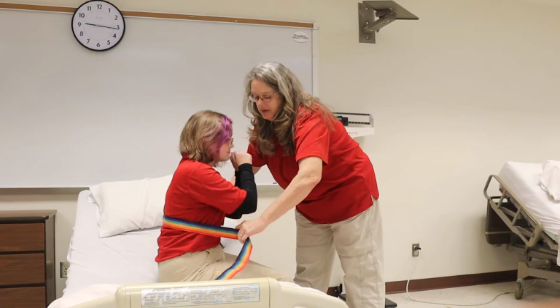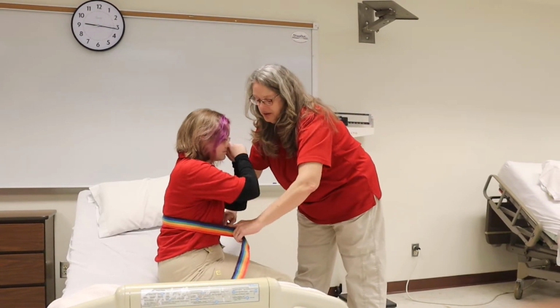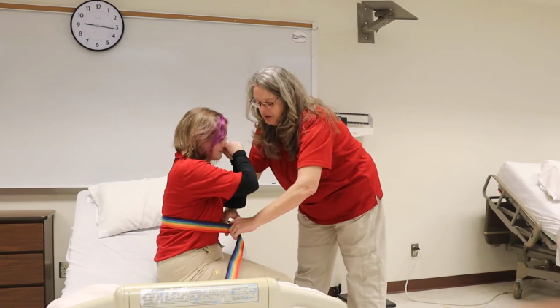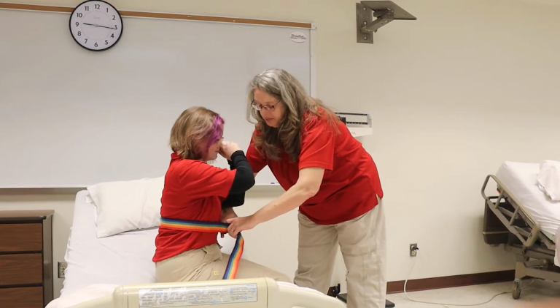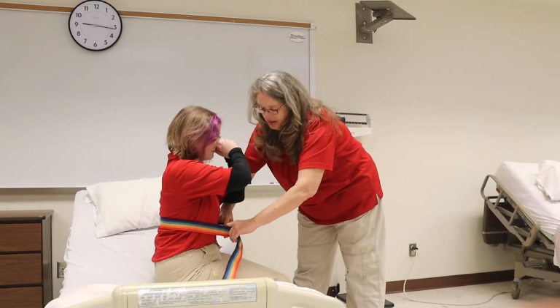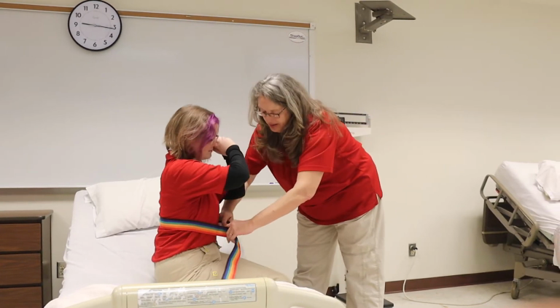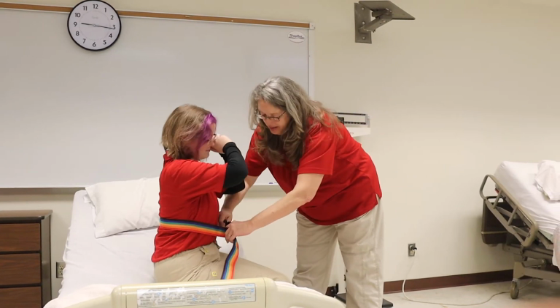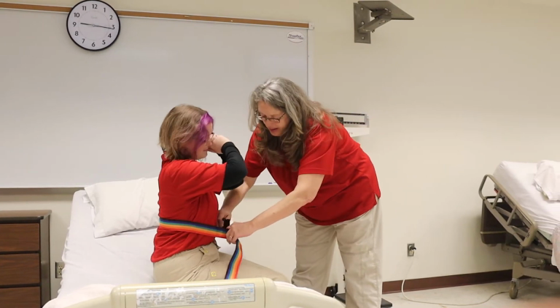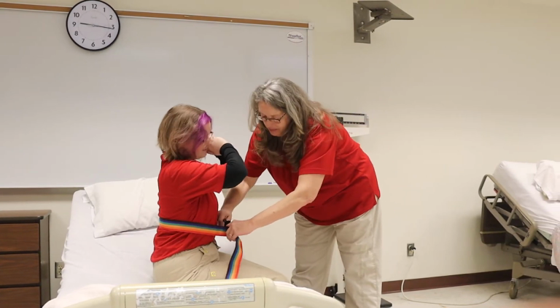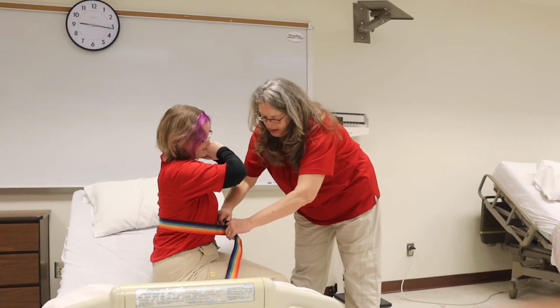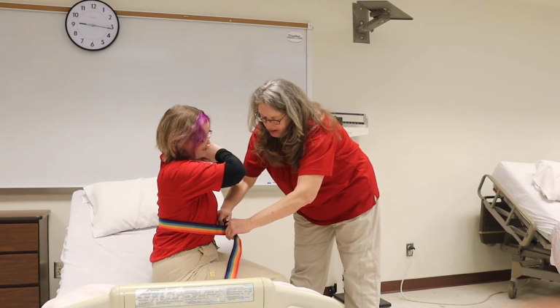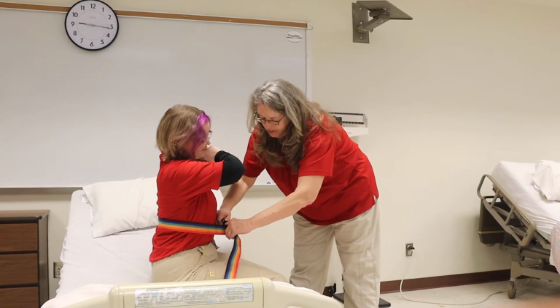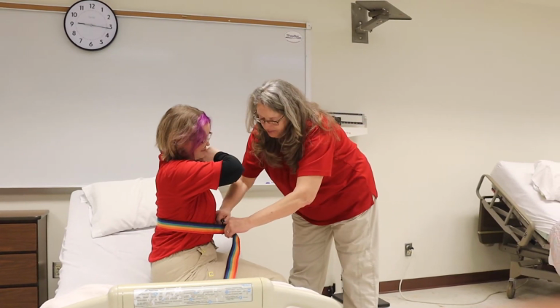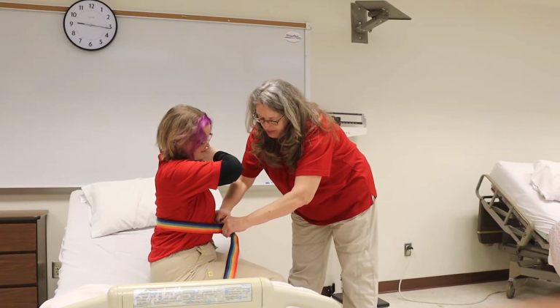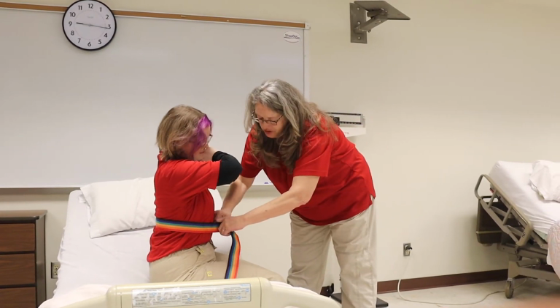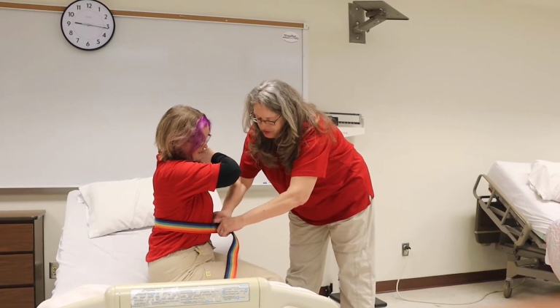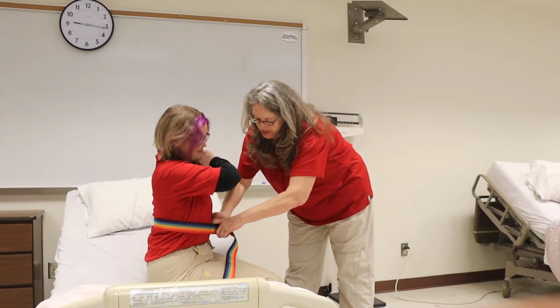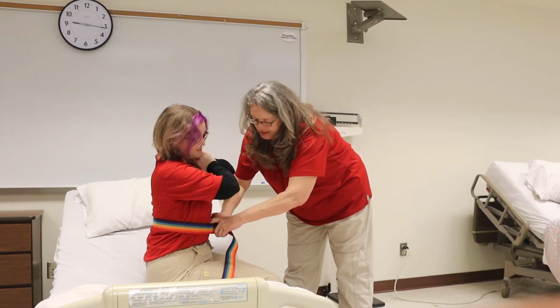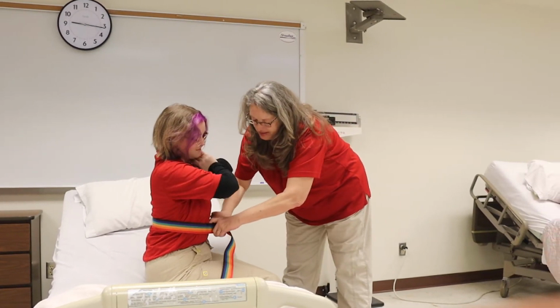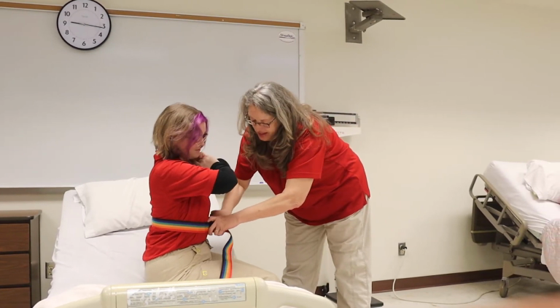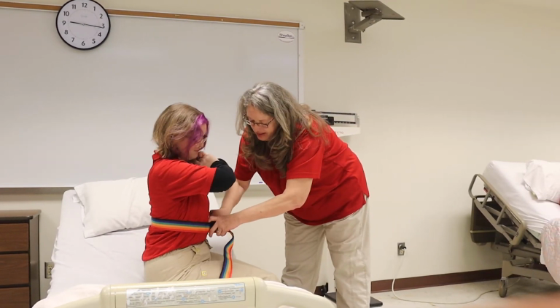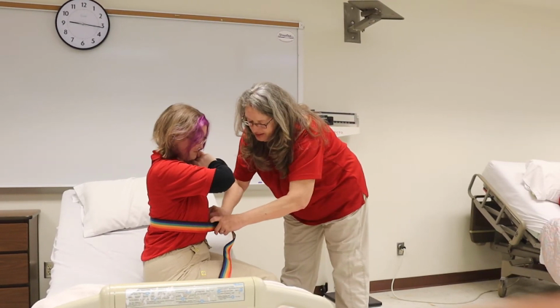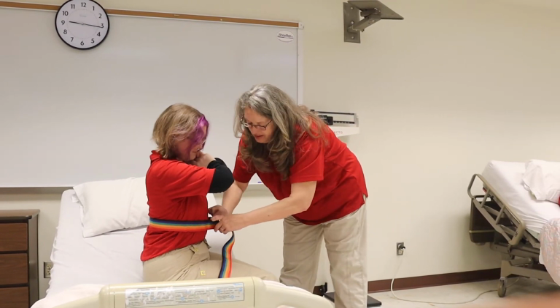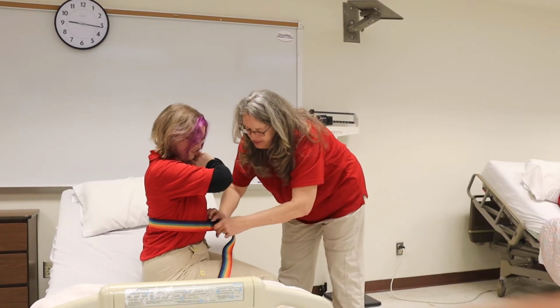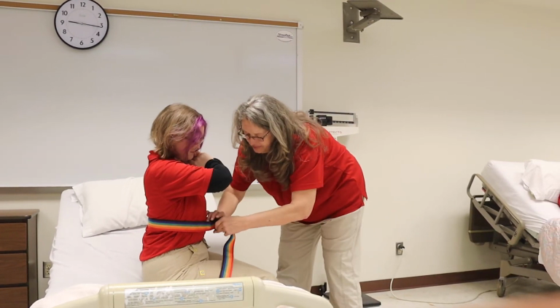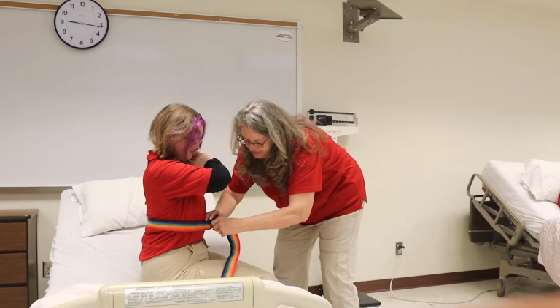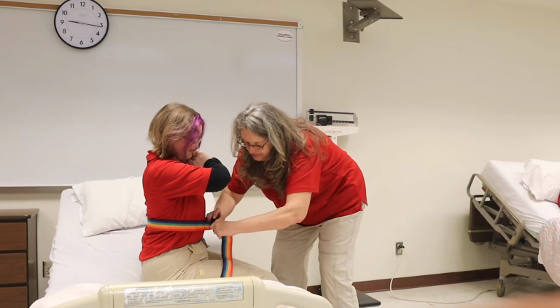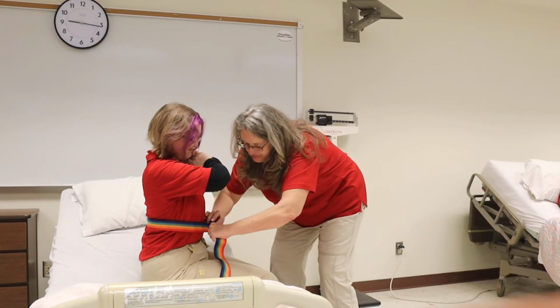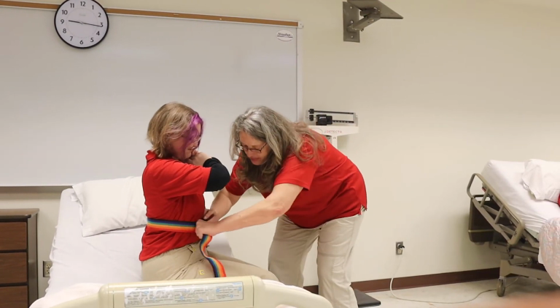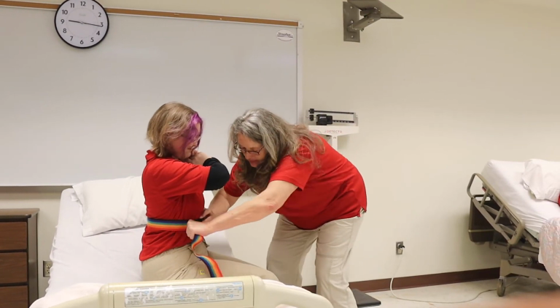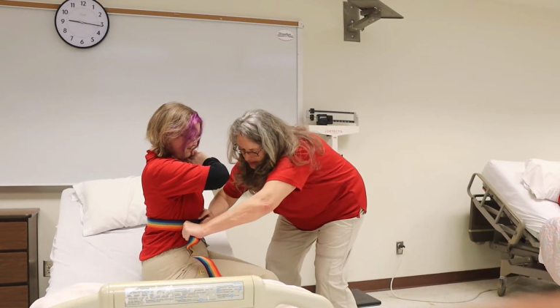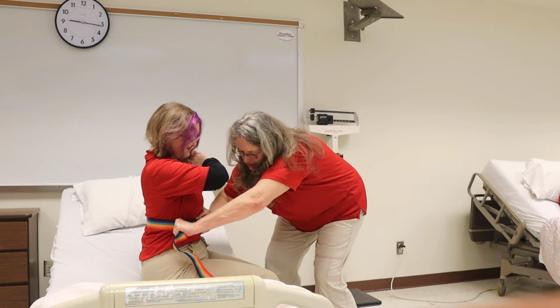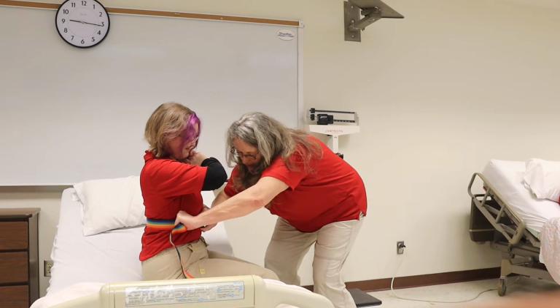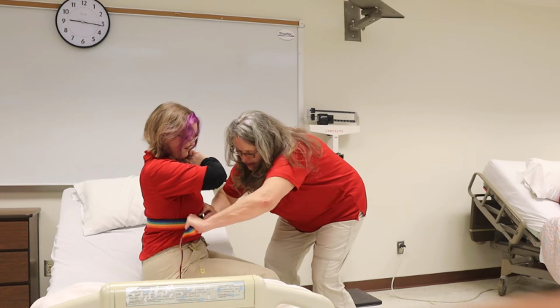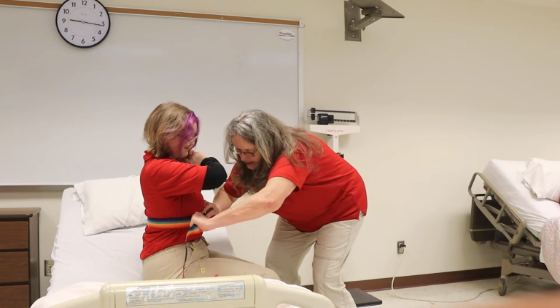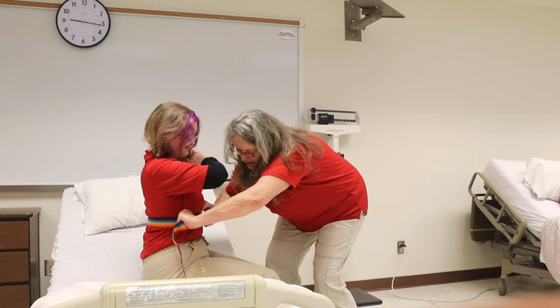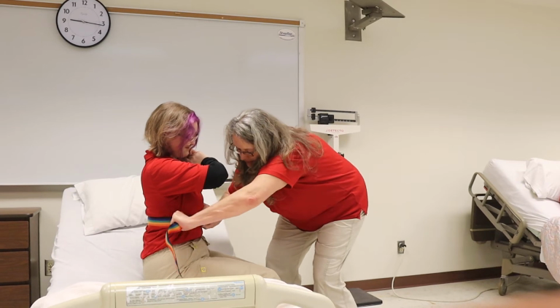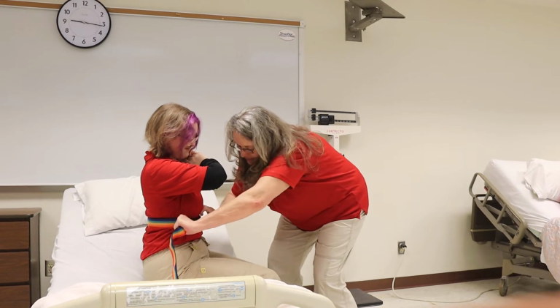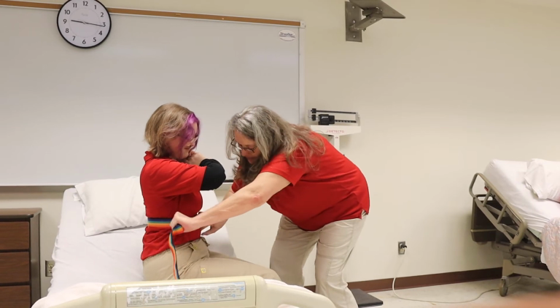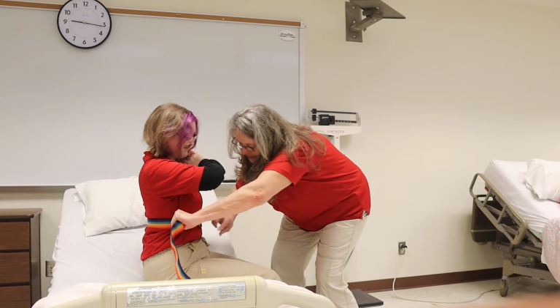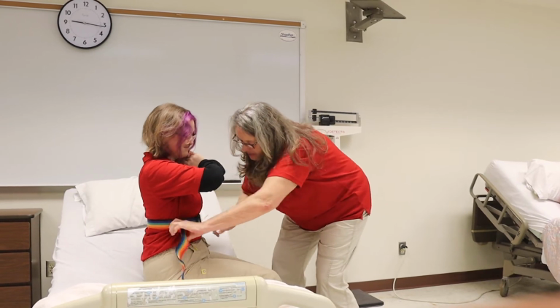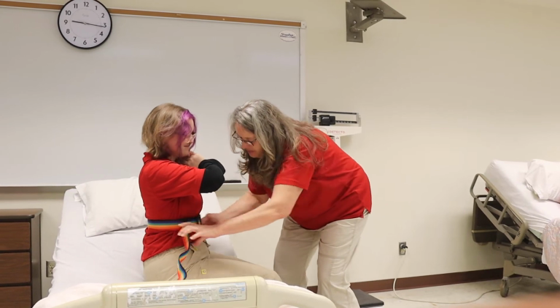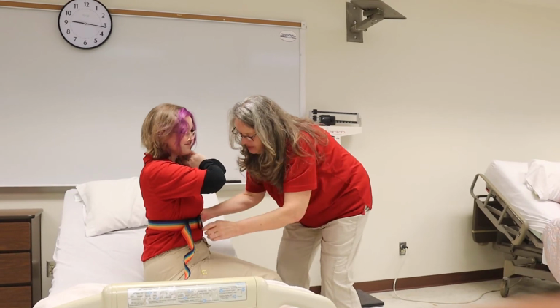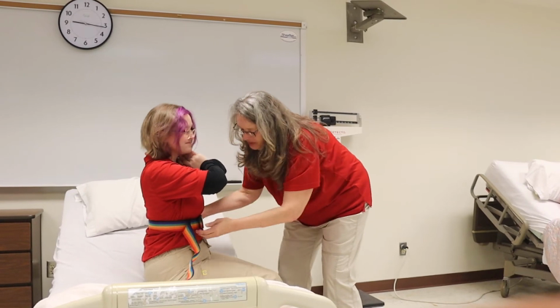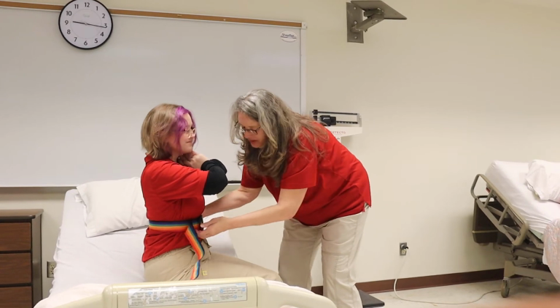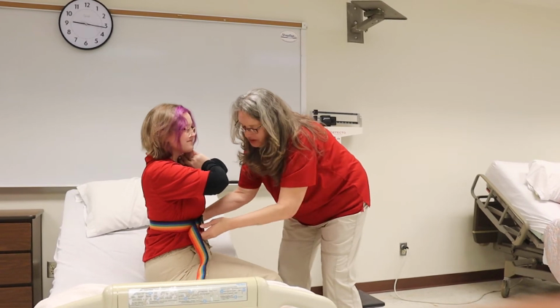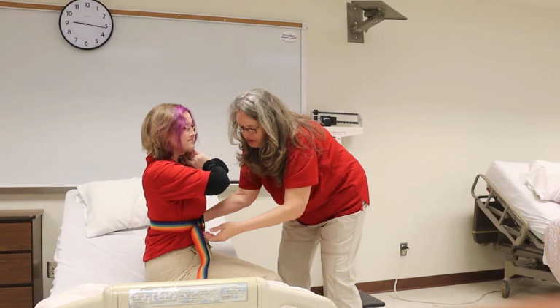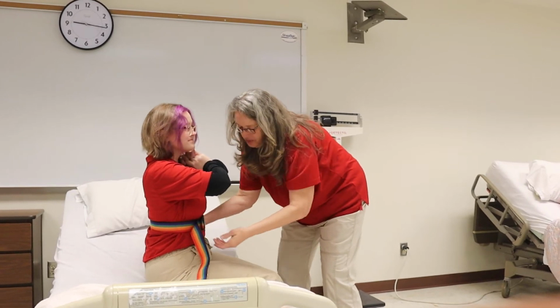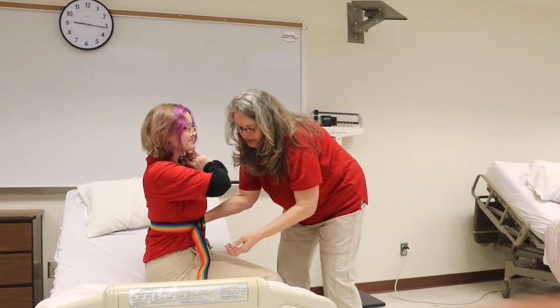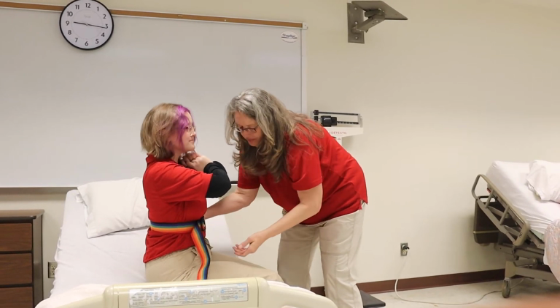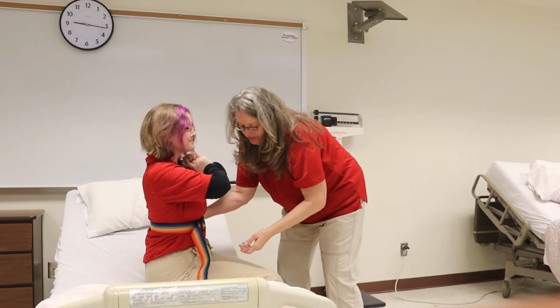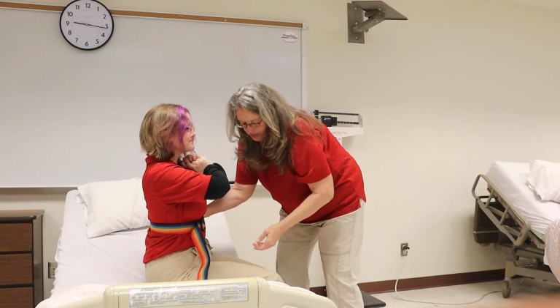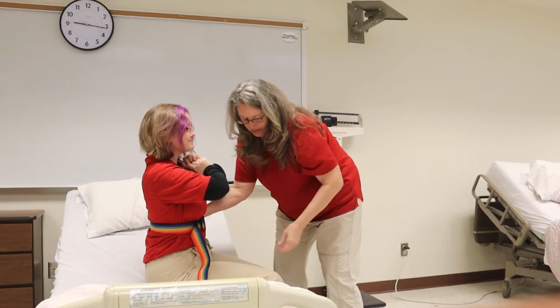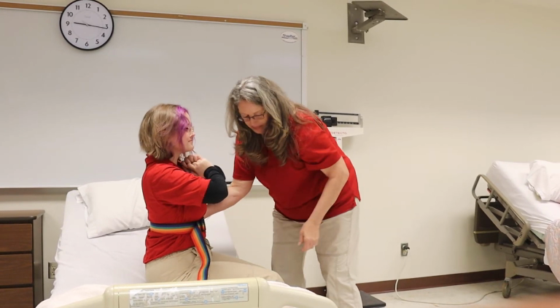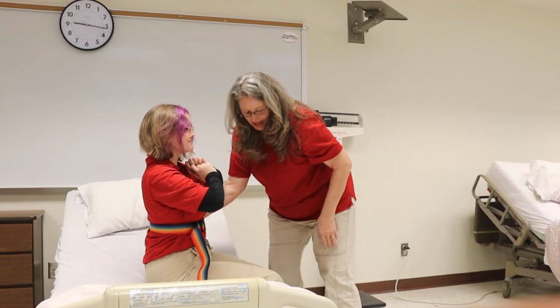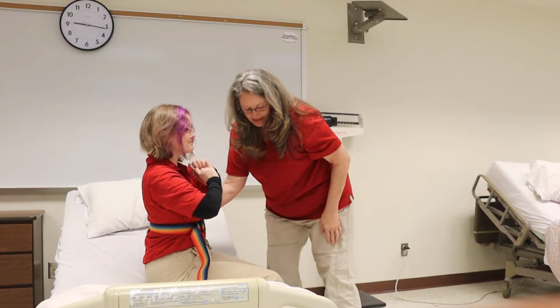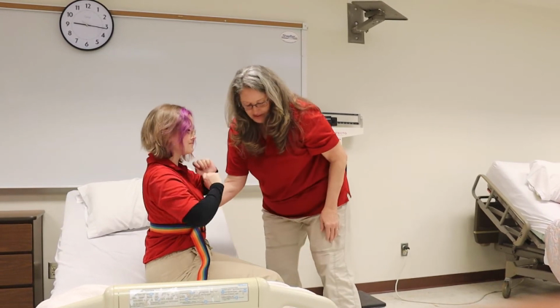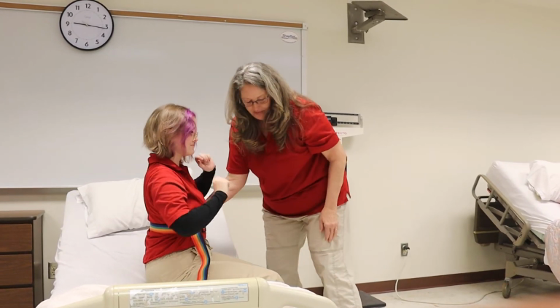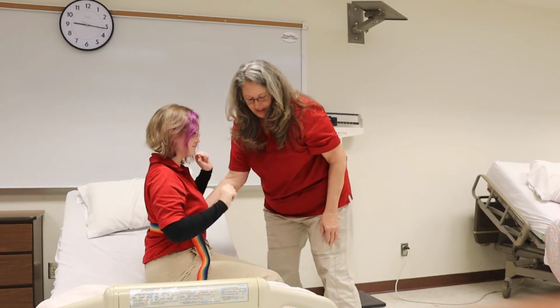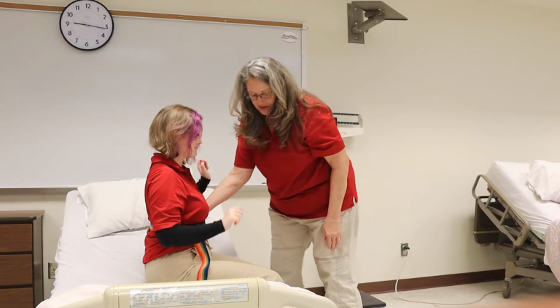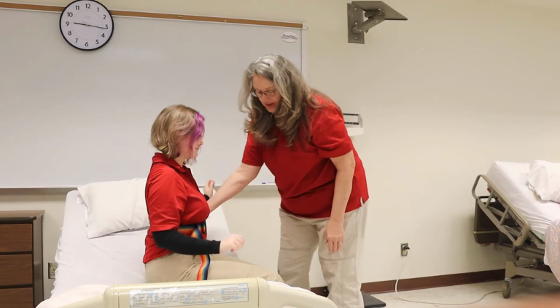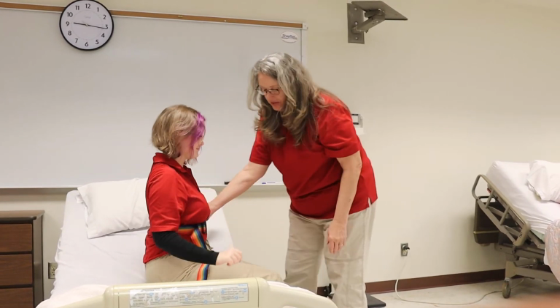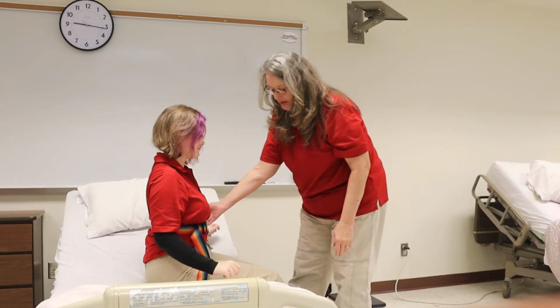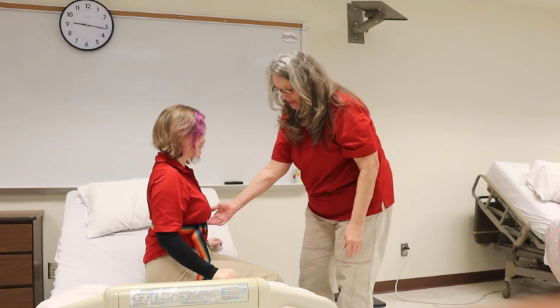You're going to apply the gait belt. Make sure it's snug — you can get the pads of your fingers under it.